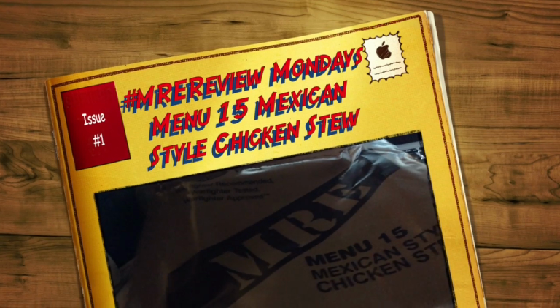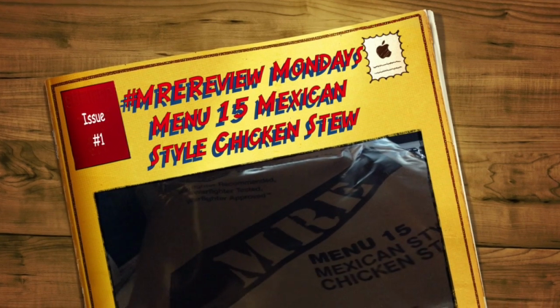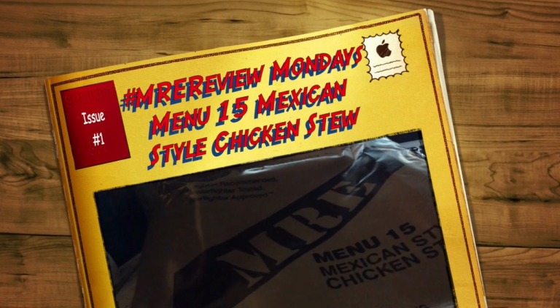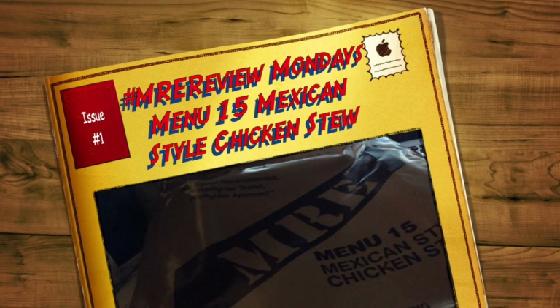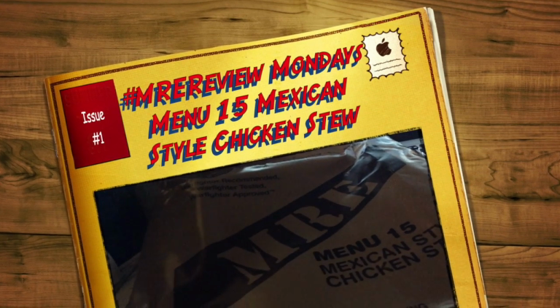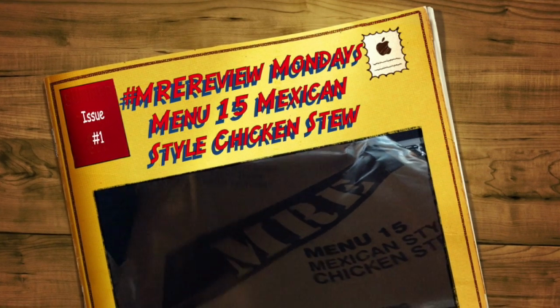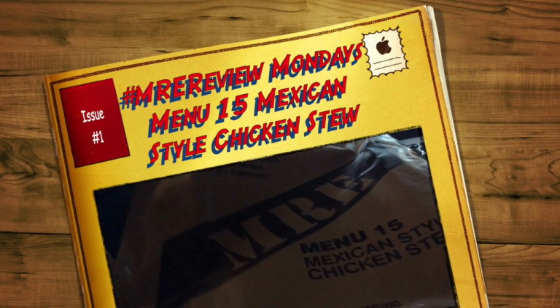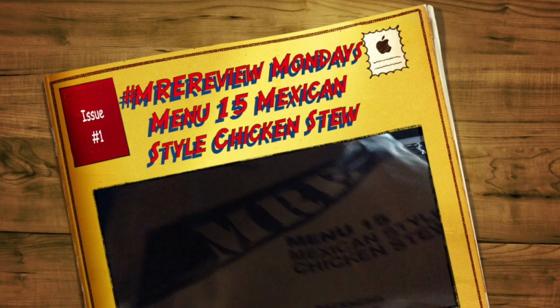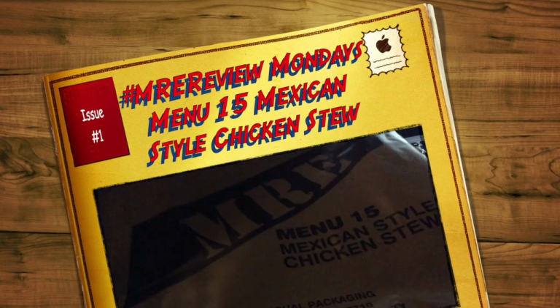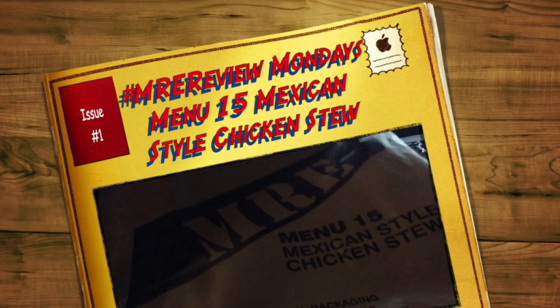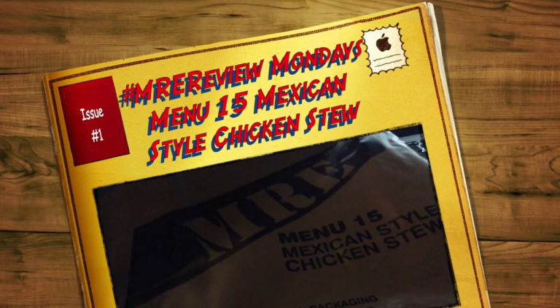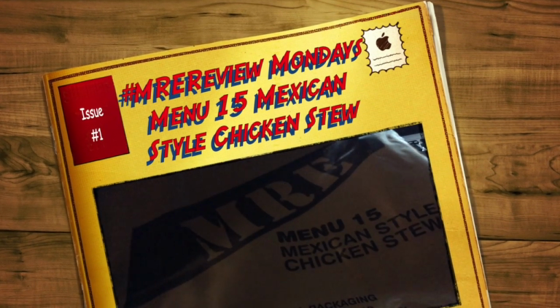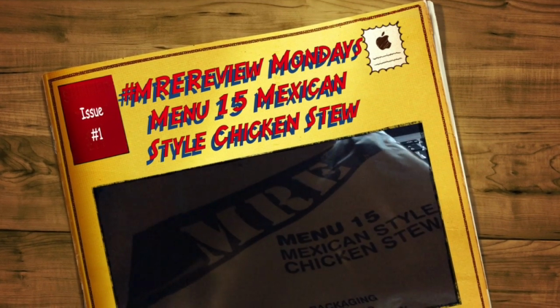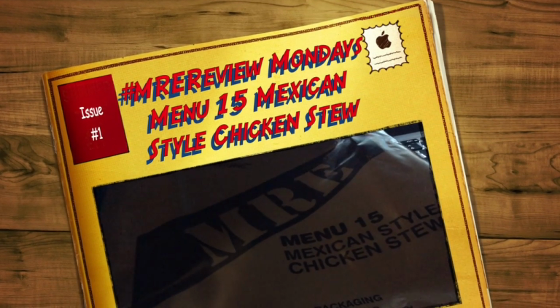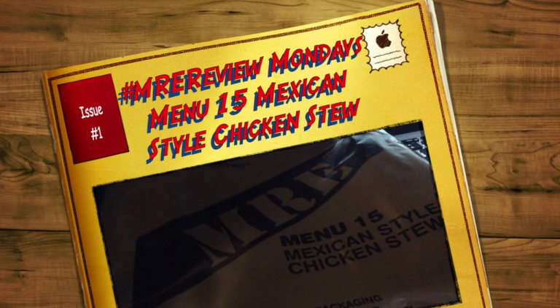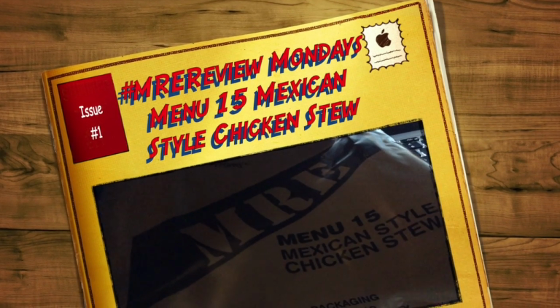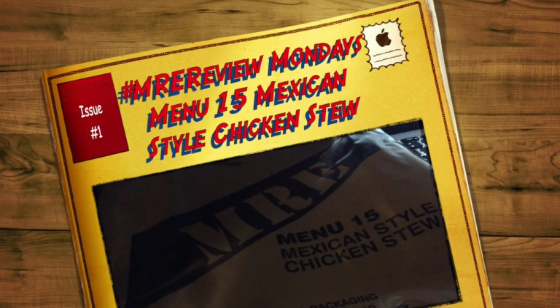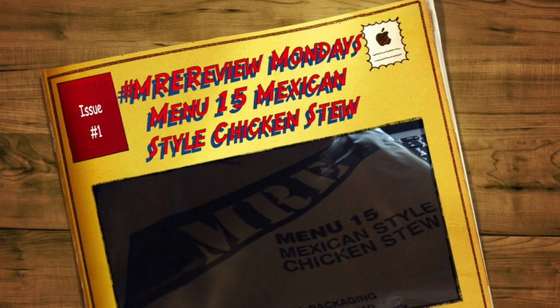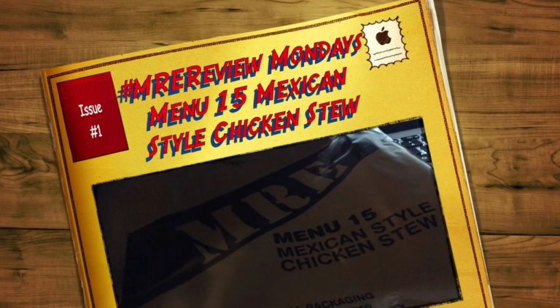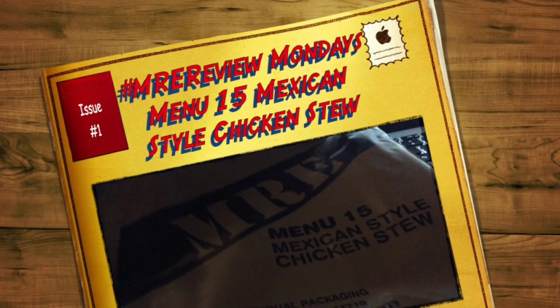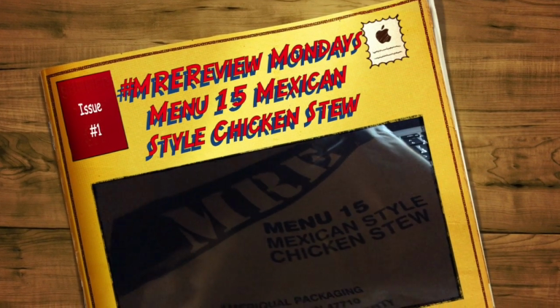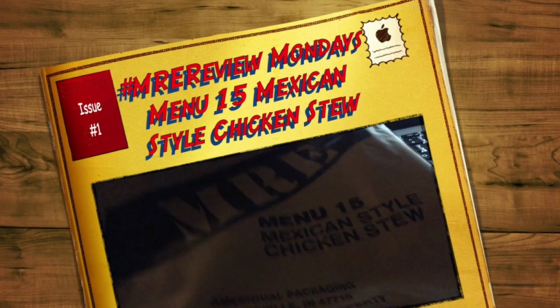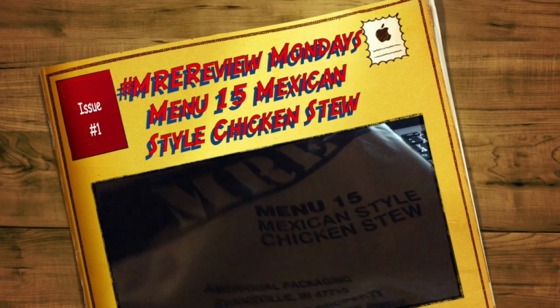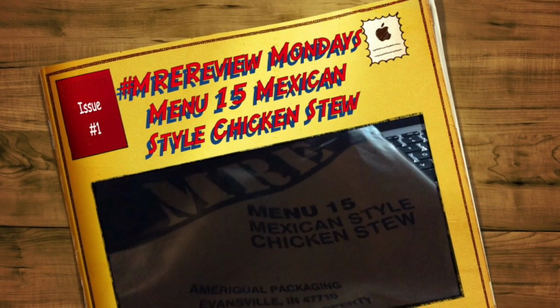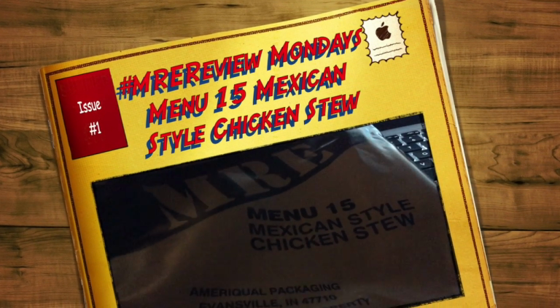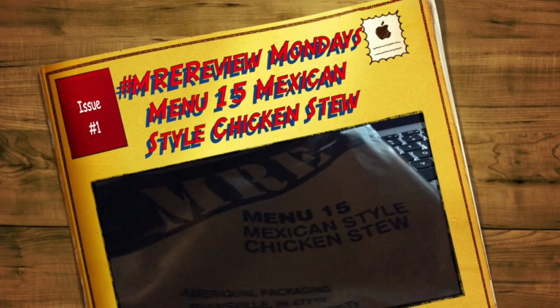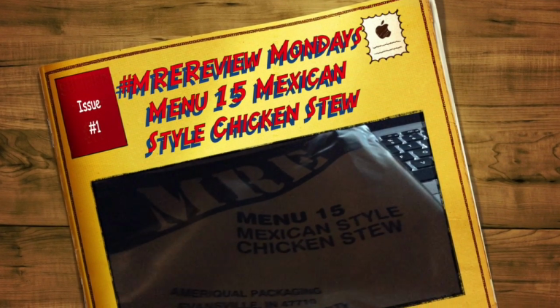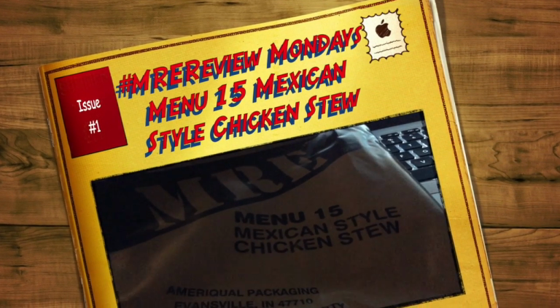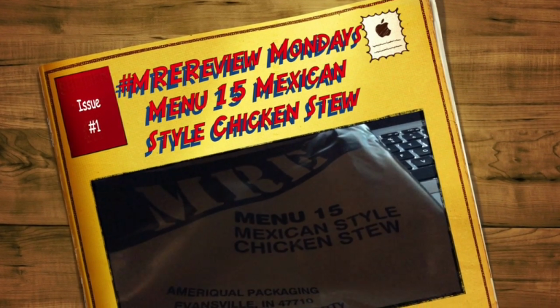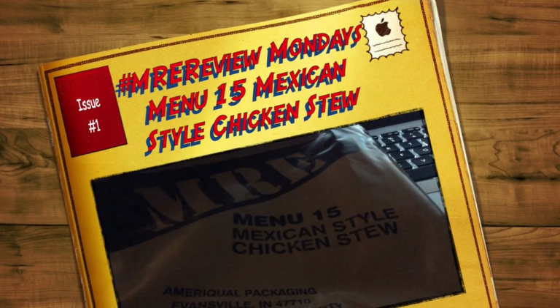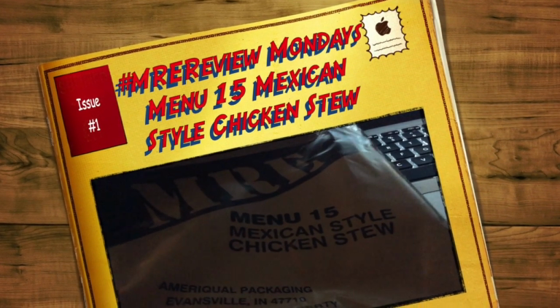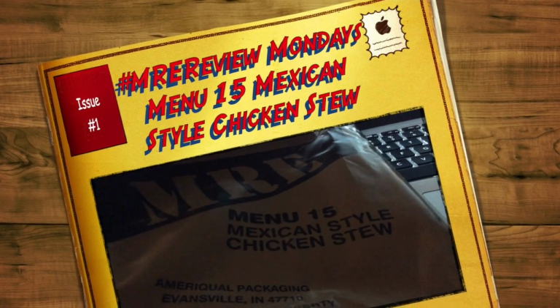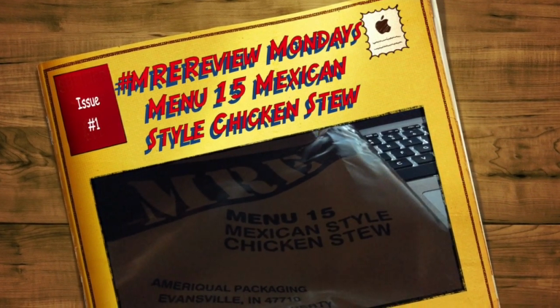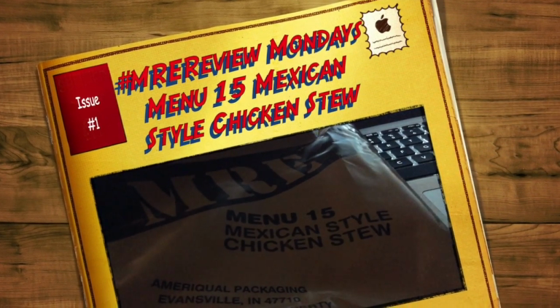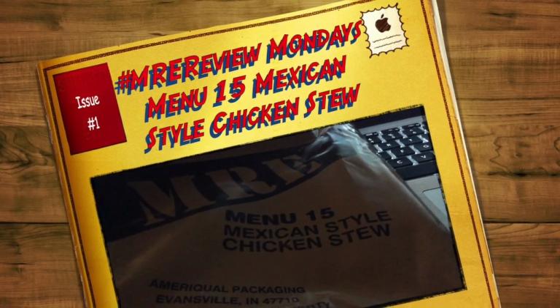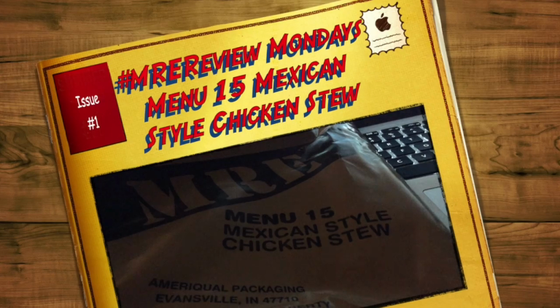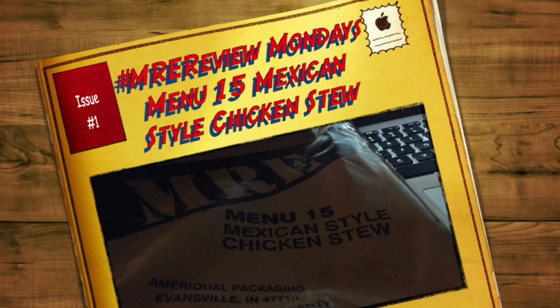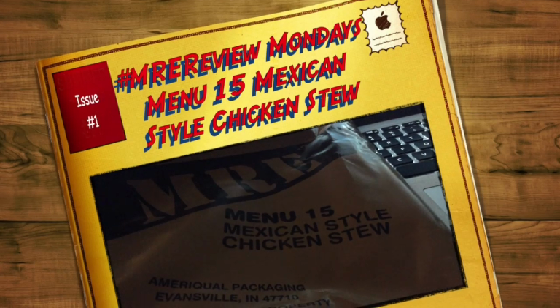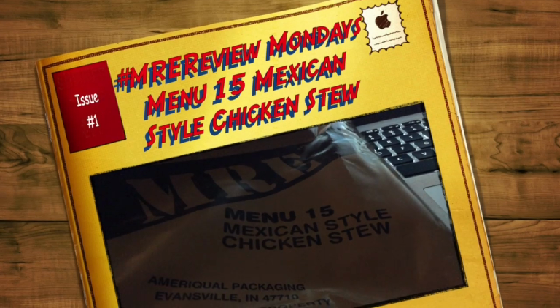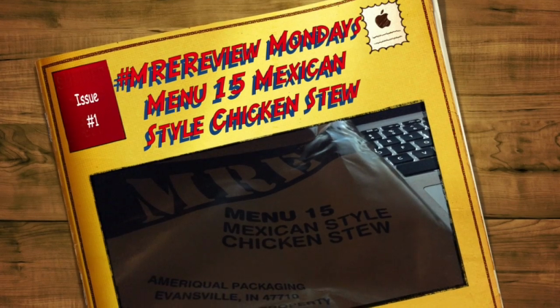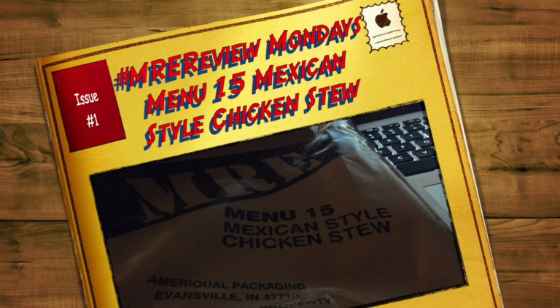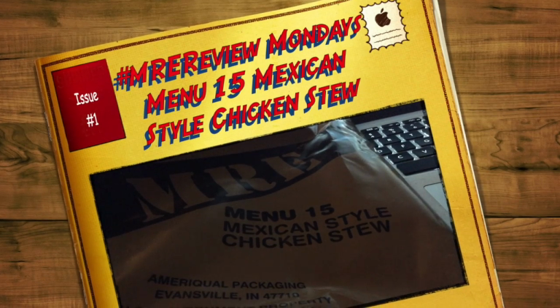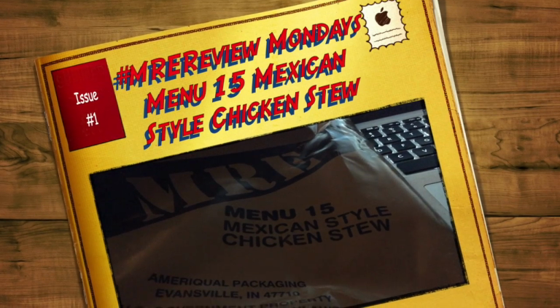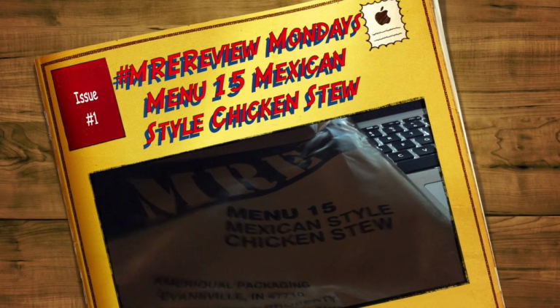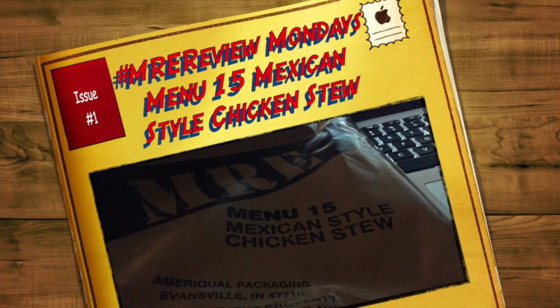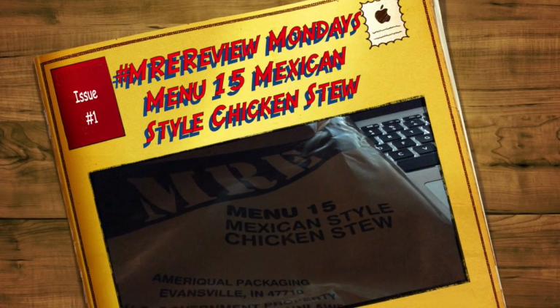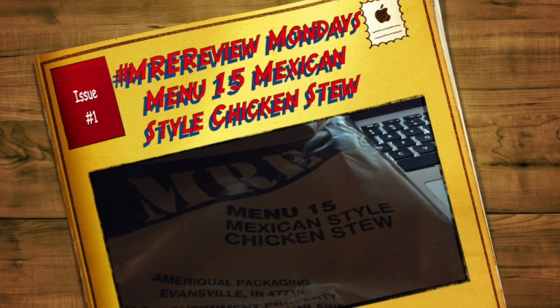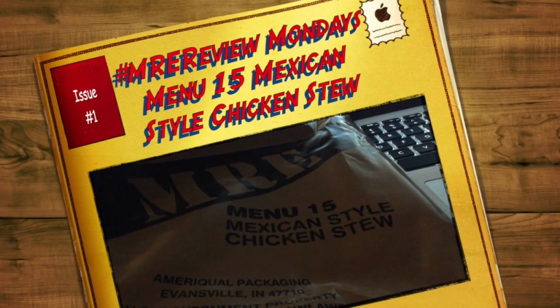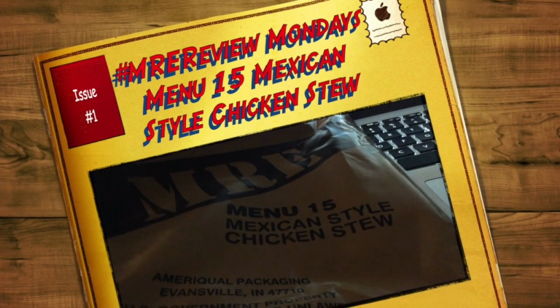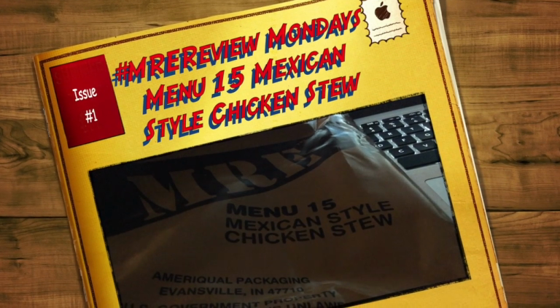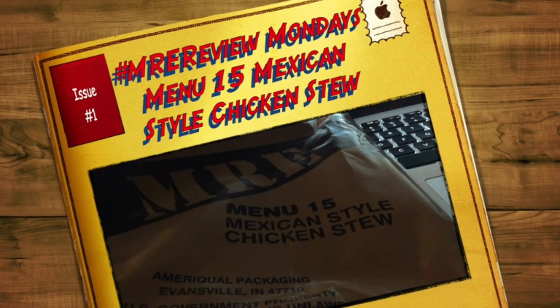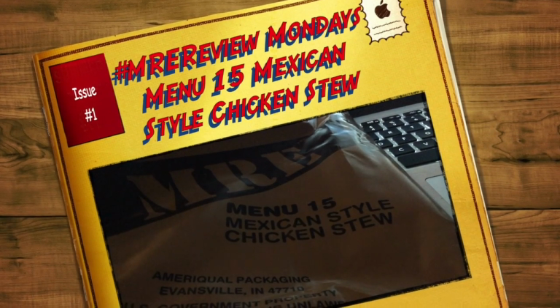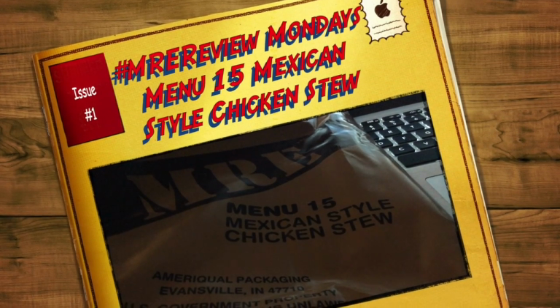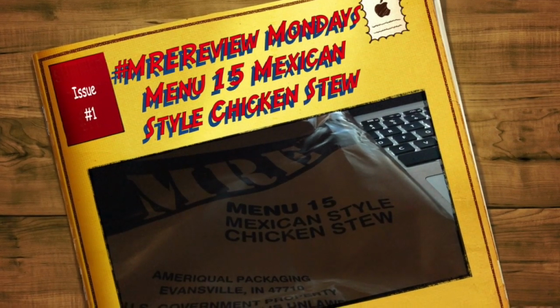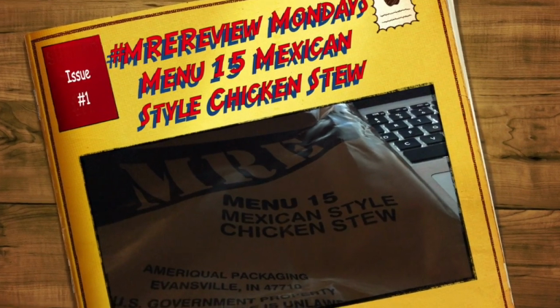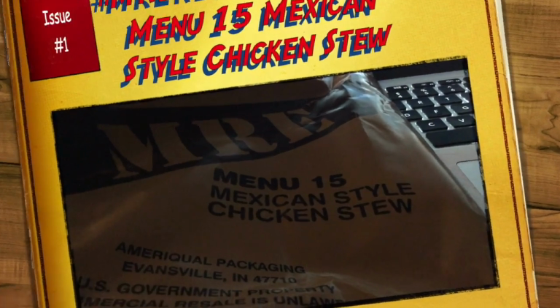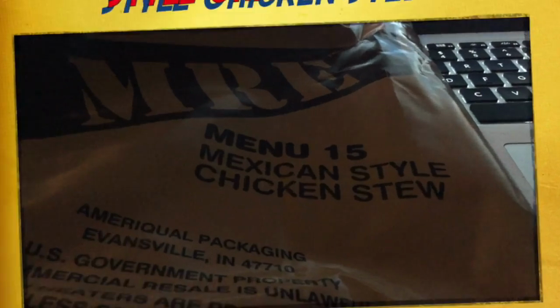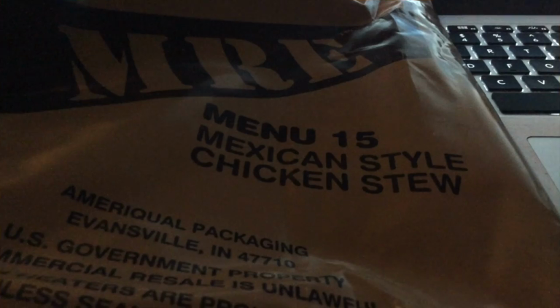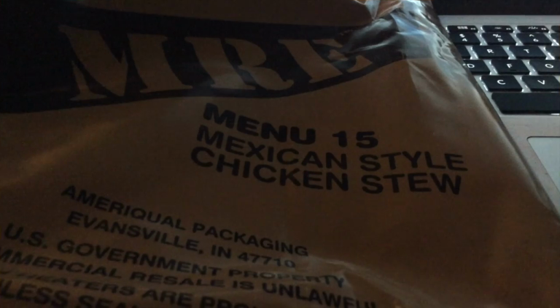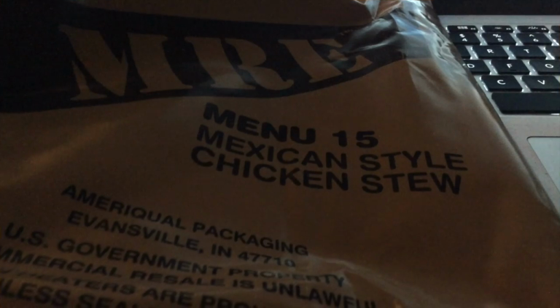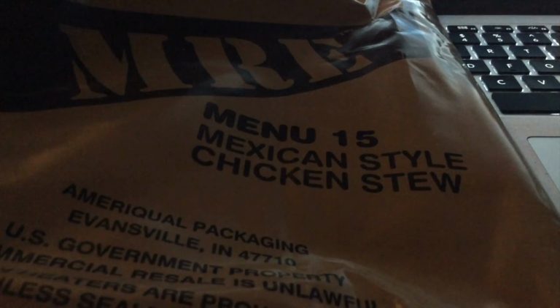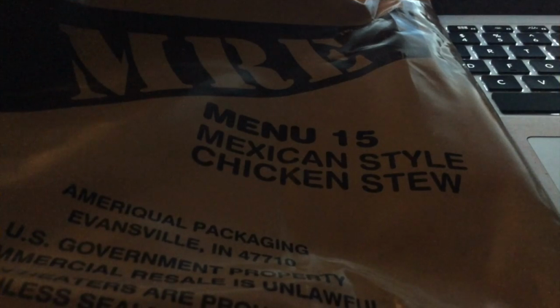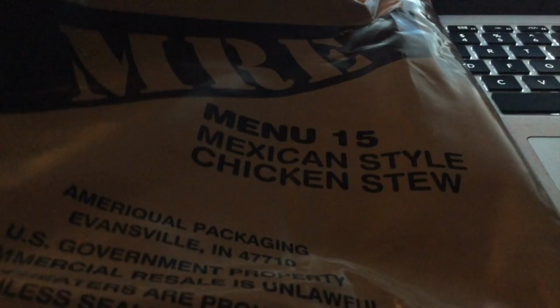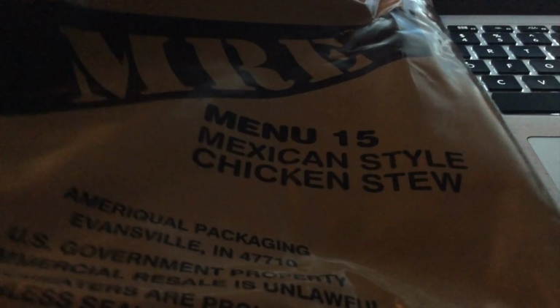Welcome to another episode of MRE Review Monday. Today we're going to be trying Menu 15, Mexican Style Chicken Stew.